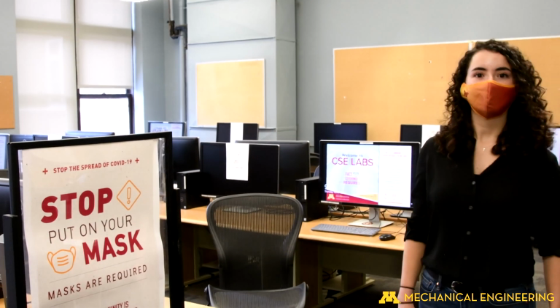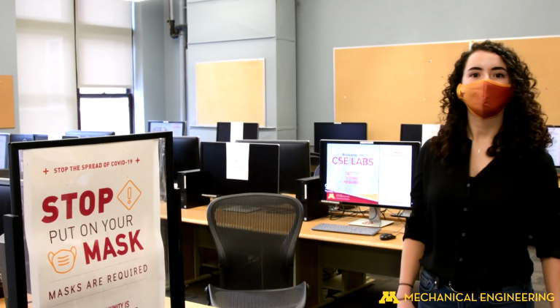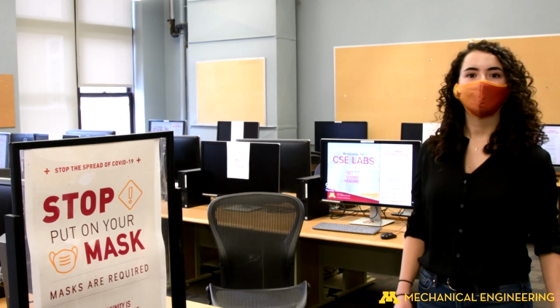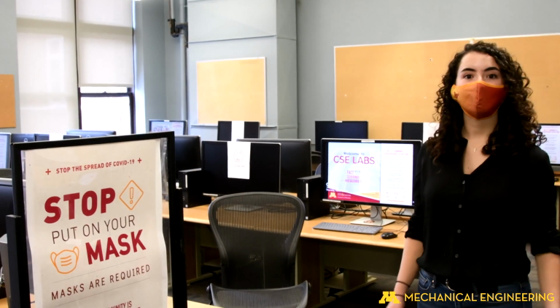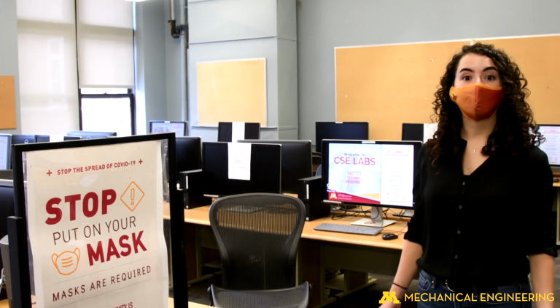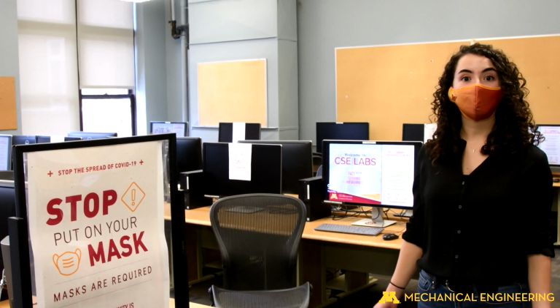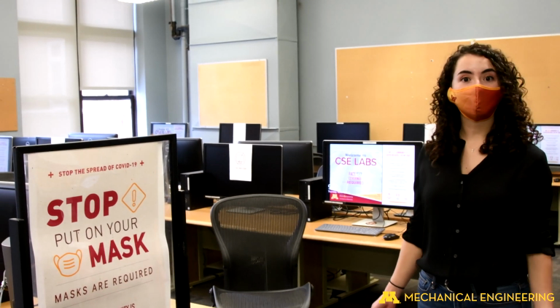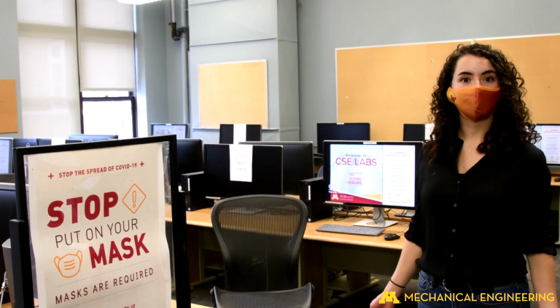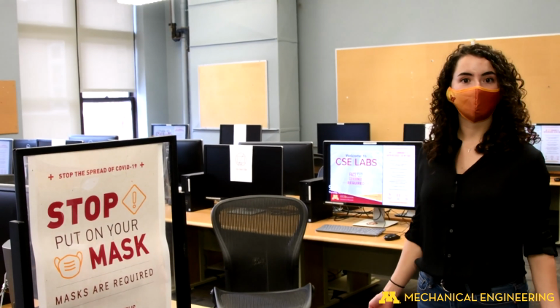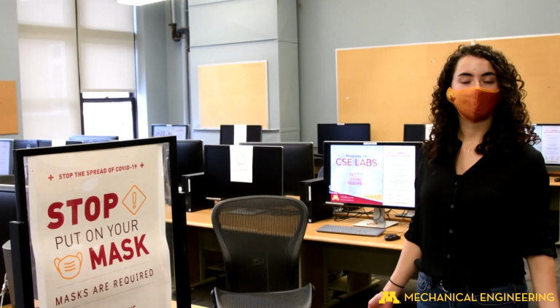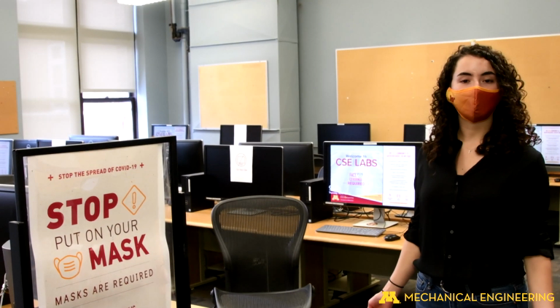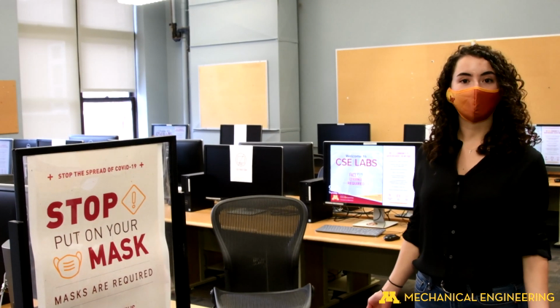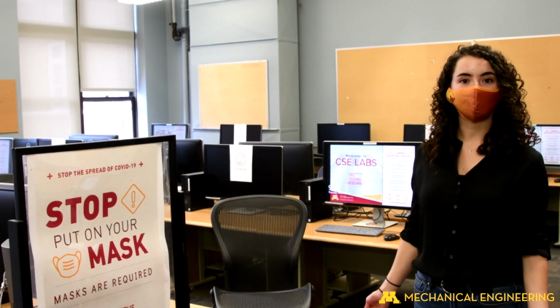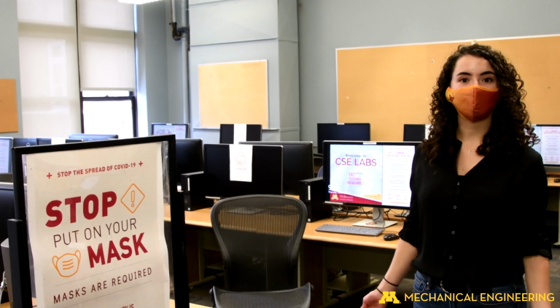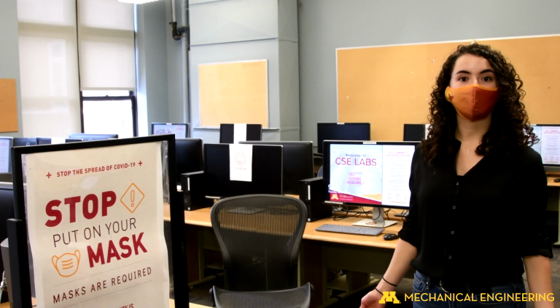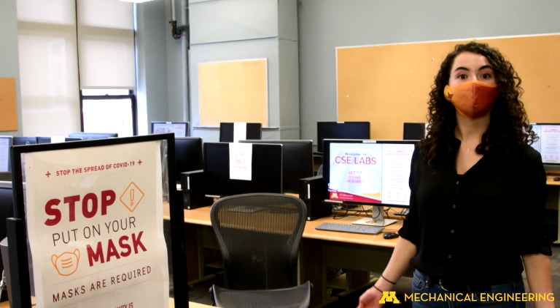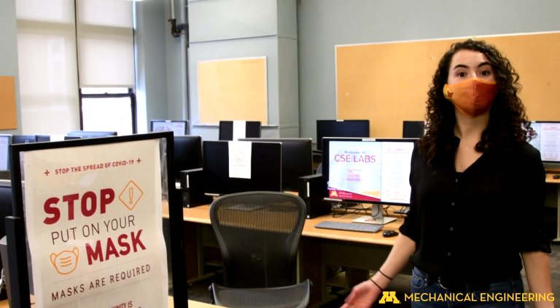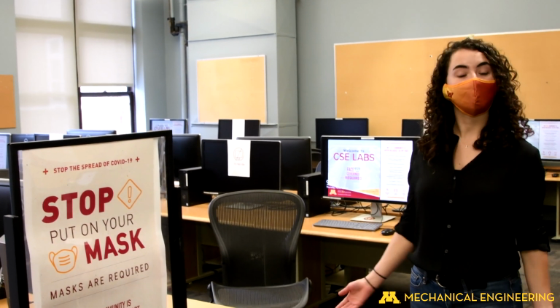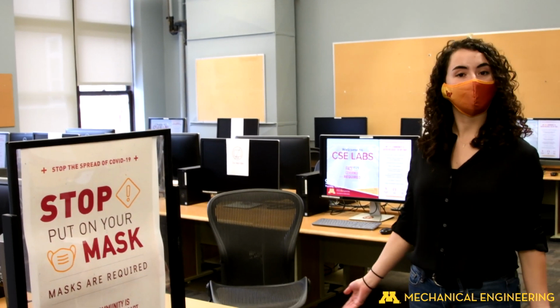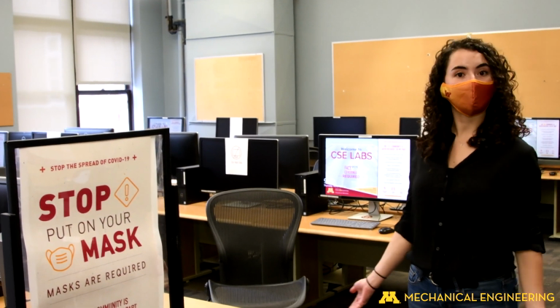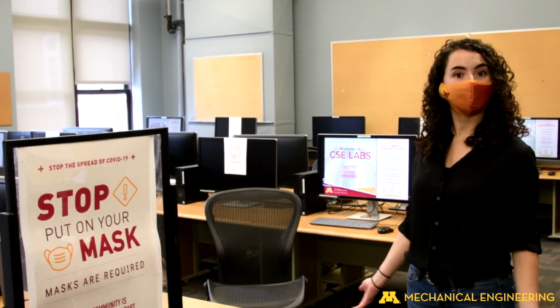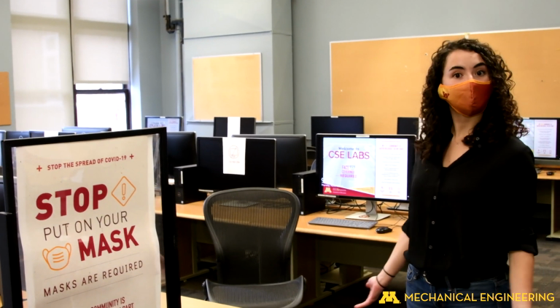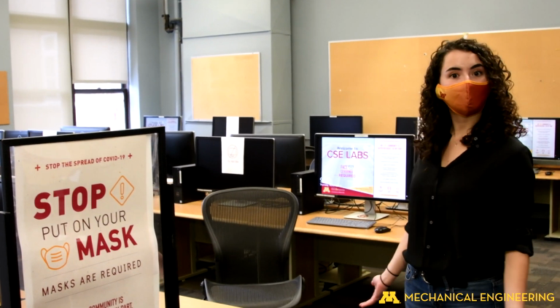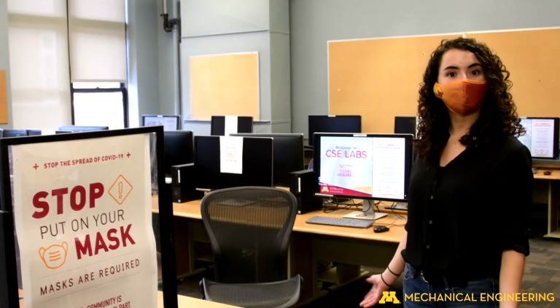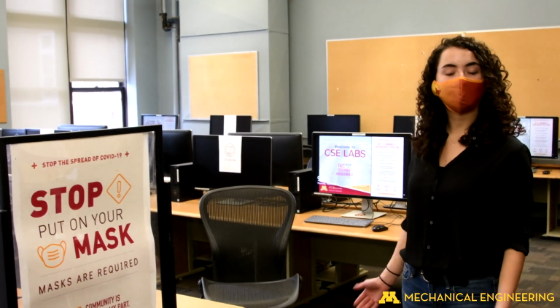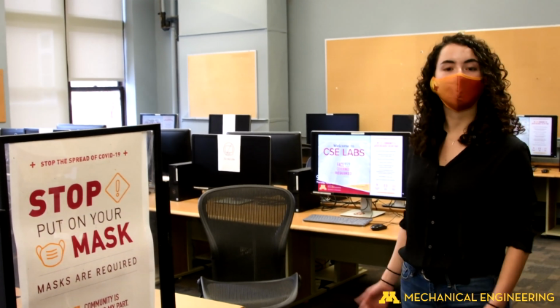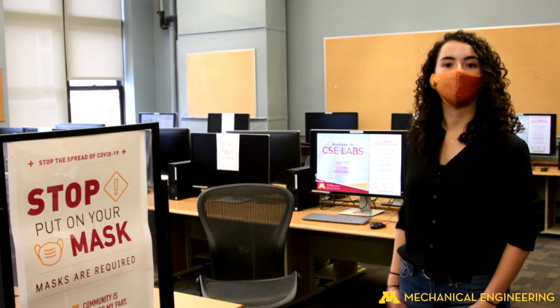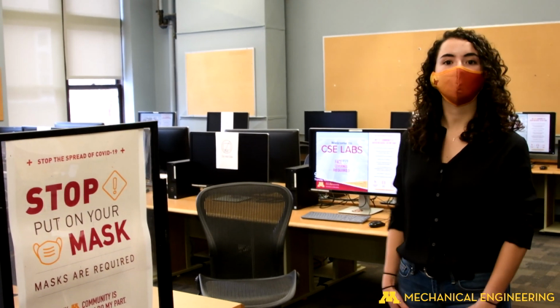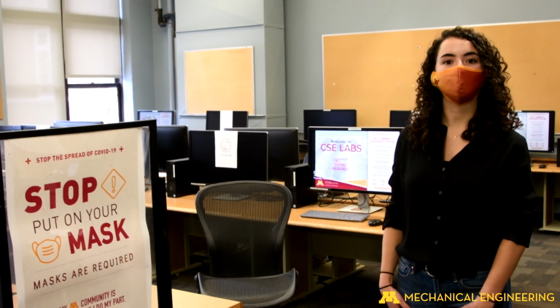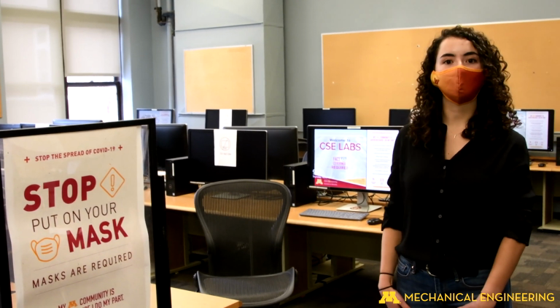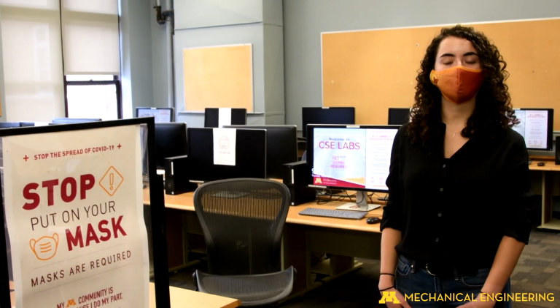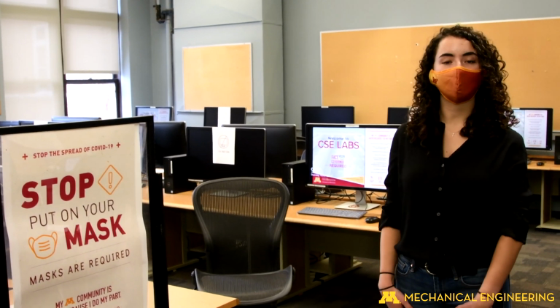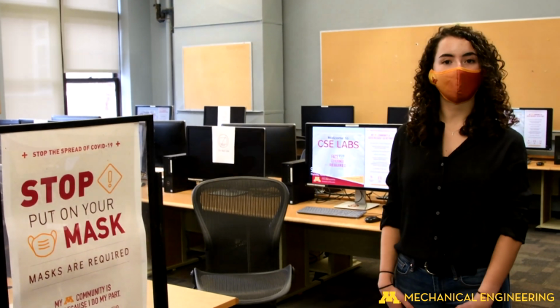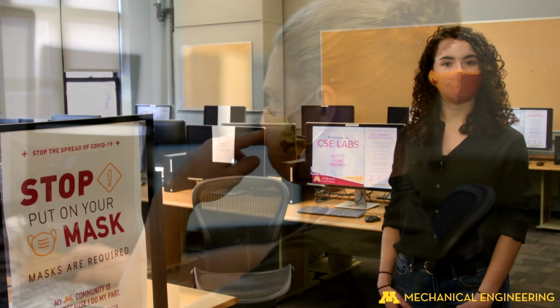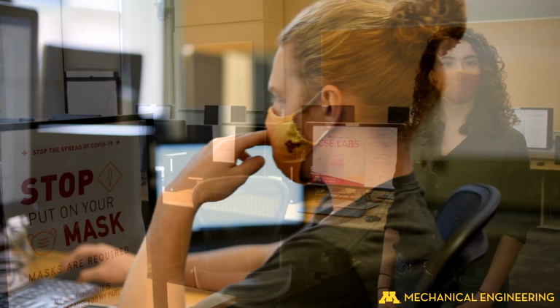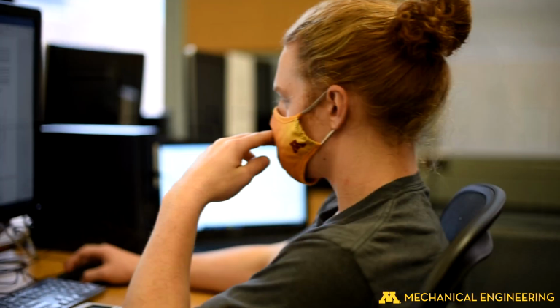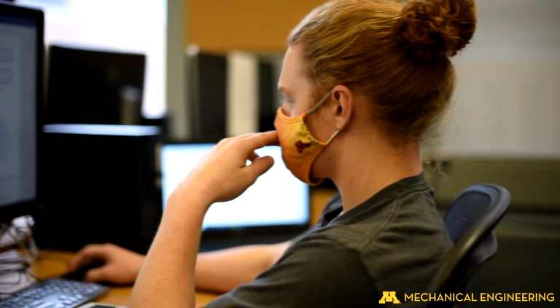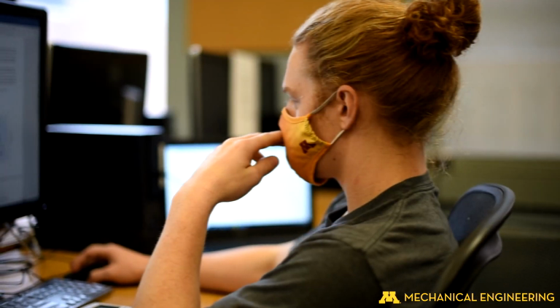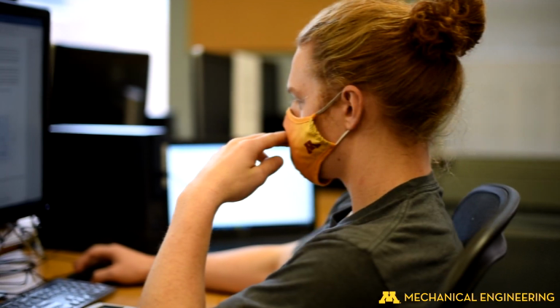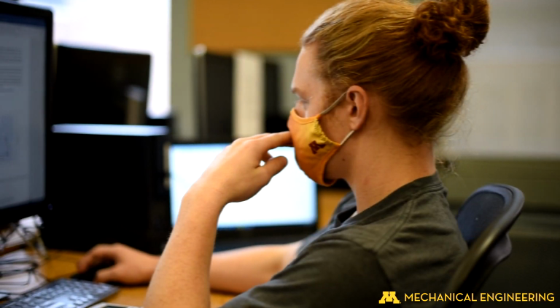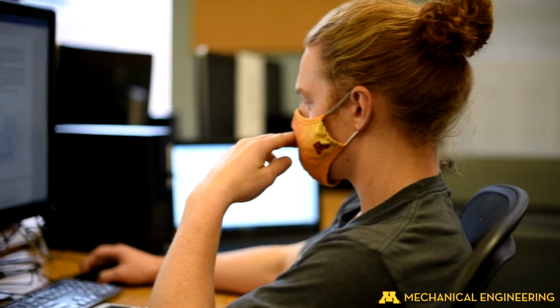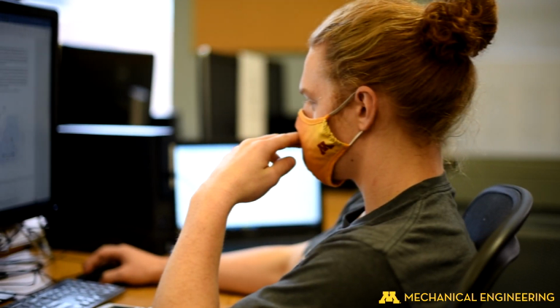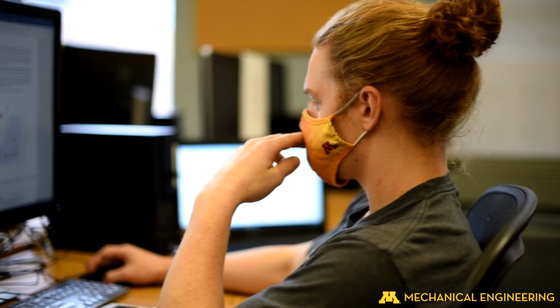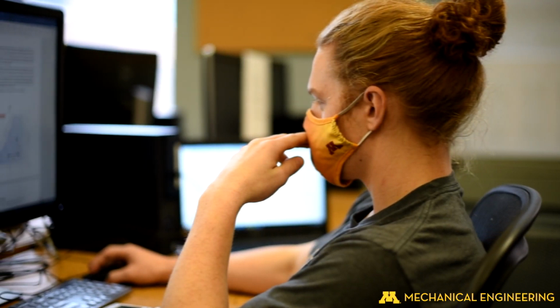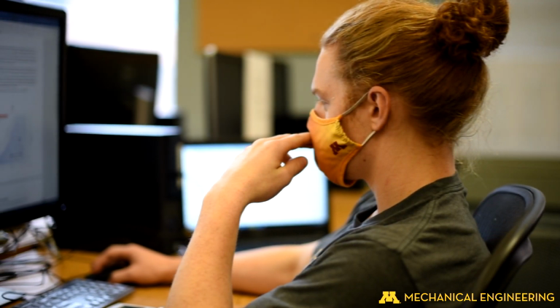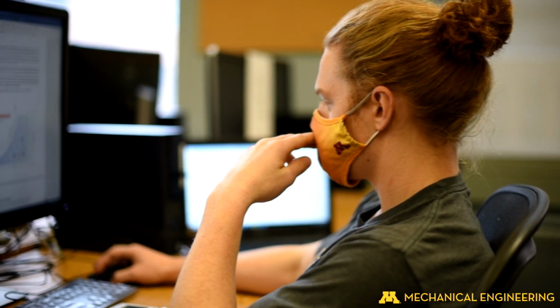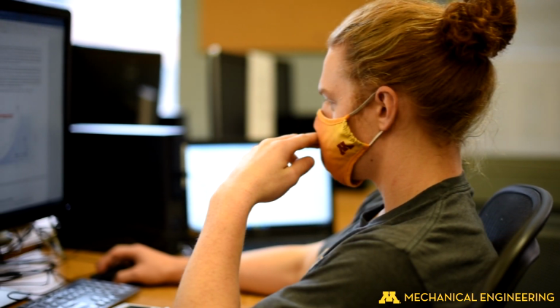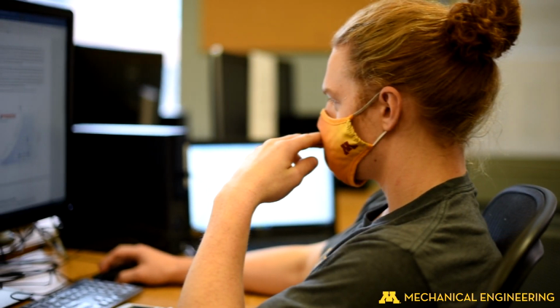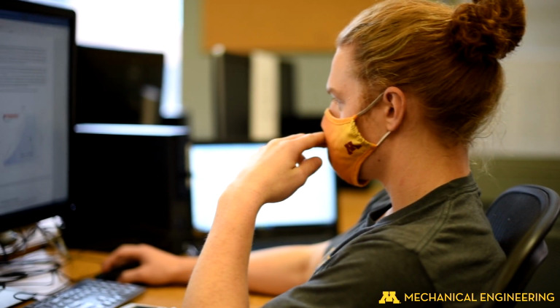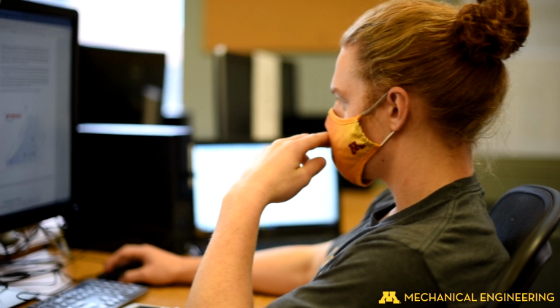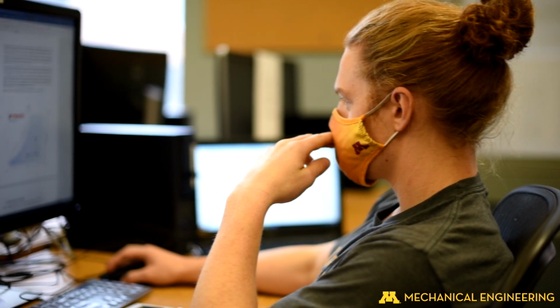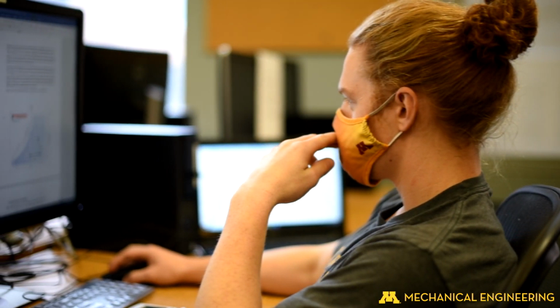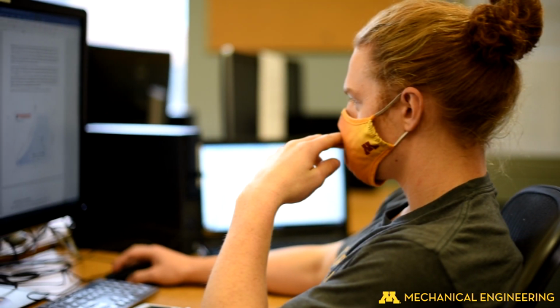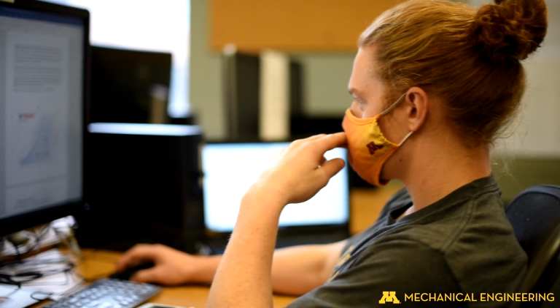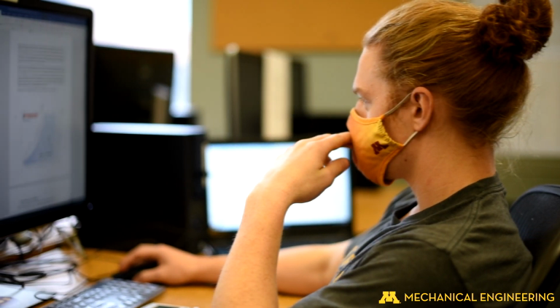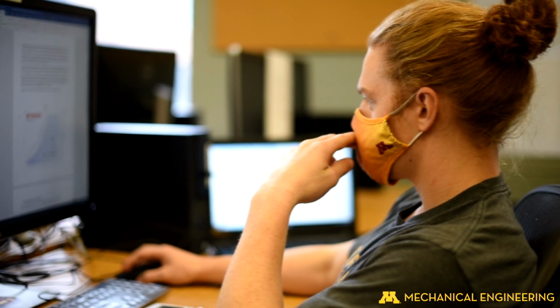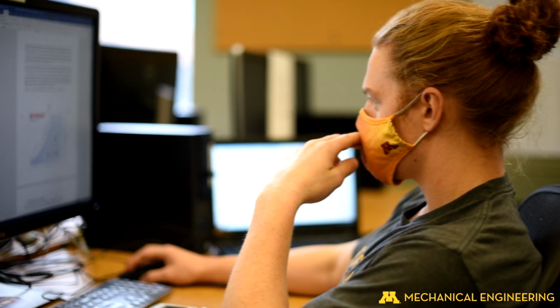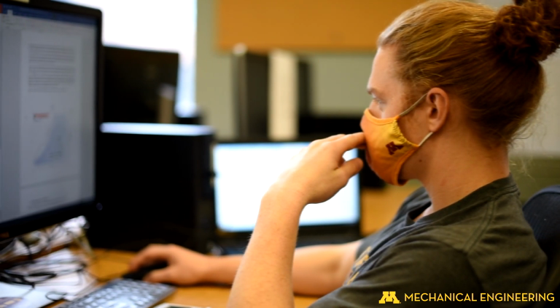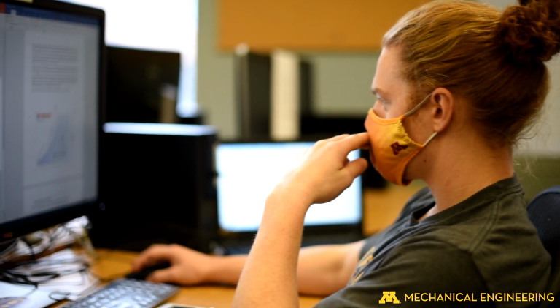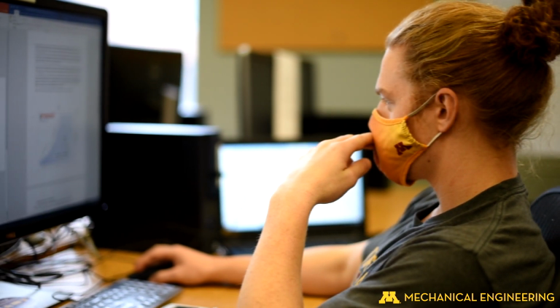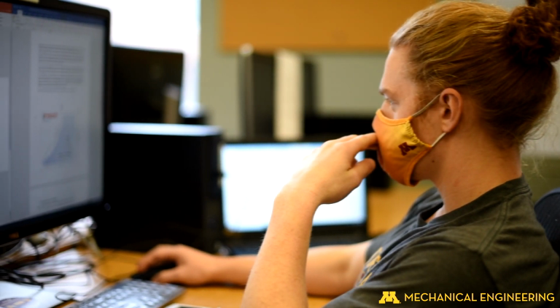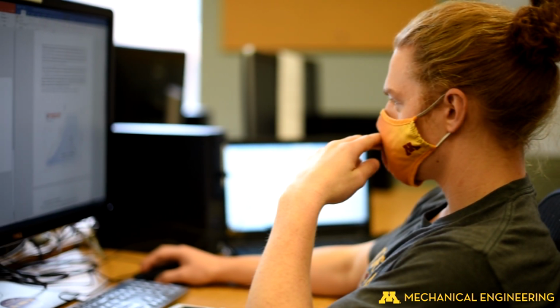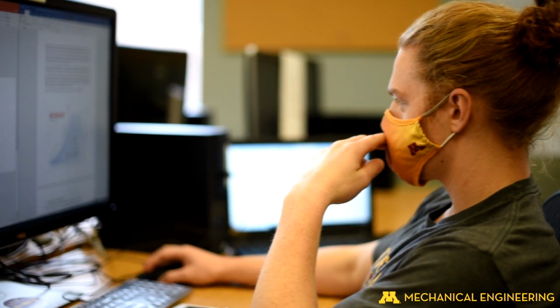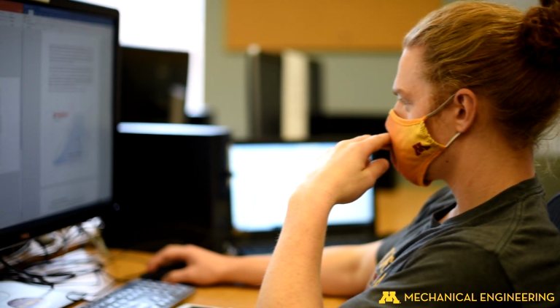The ME building also has computer labs like this one, which give you access to the software you need, as well as printers 24-7.